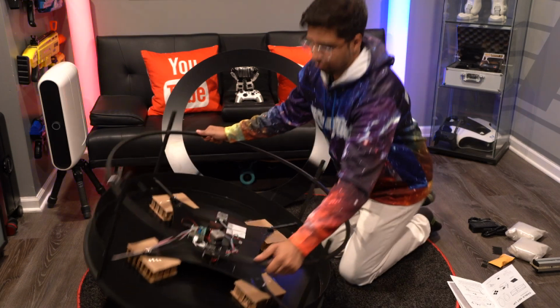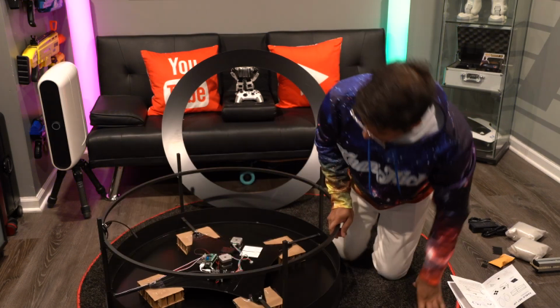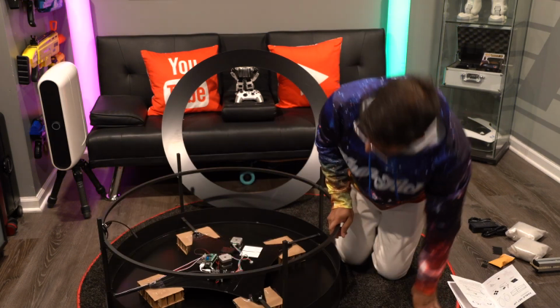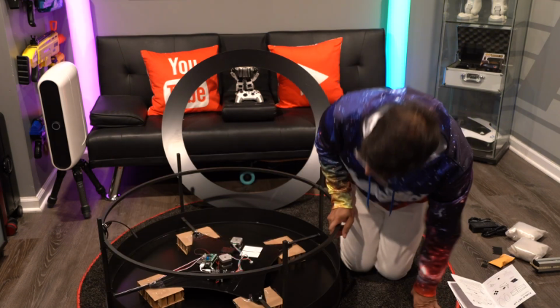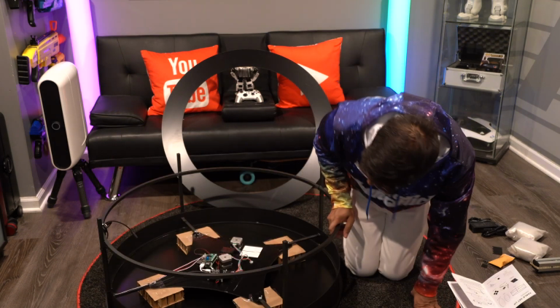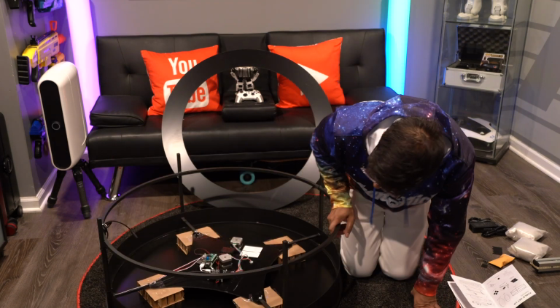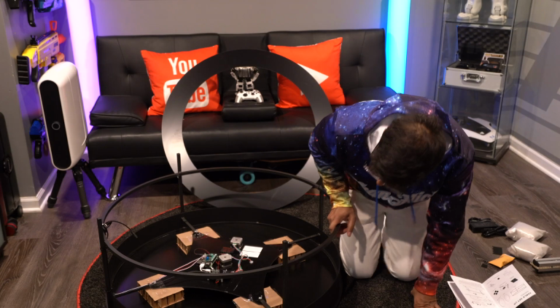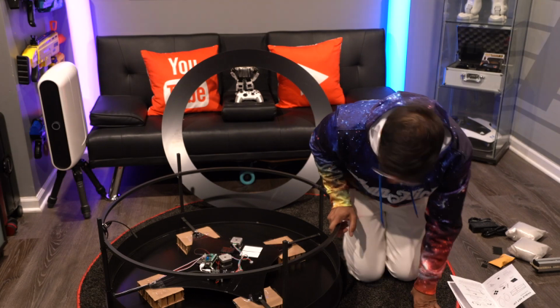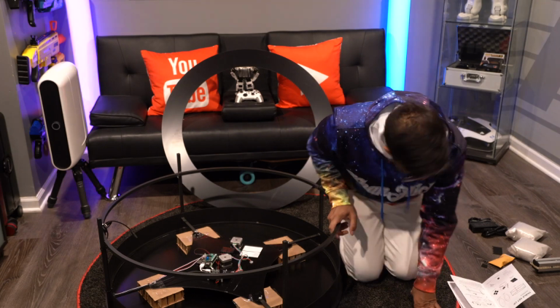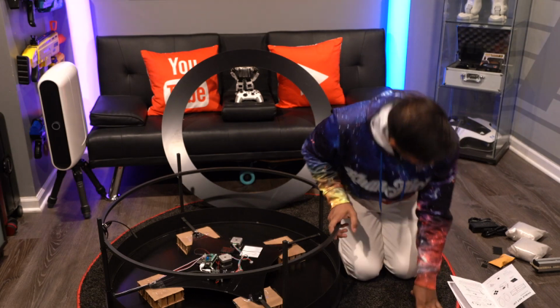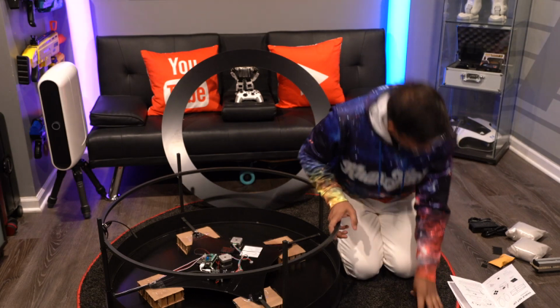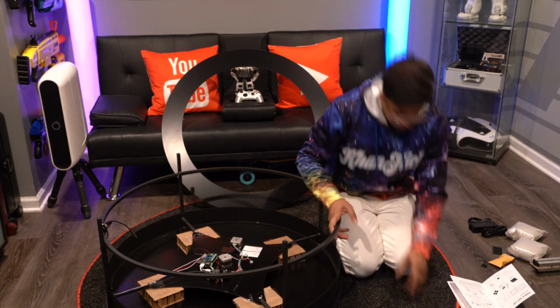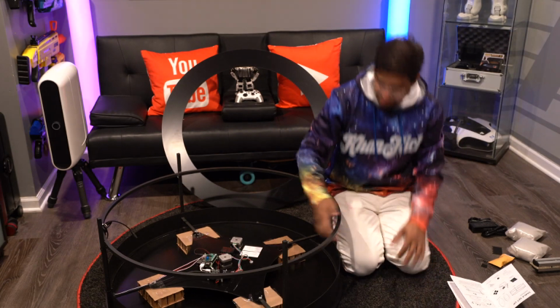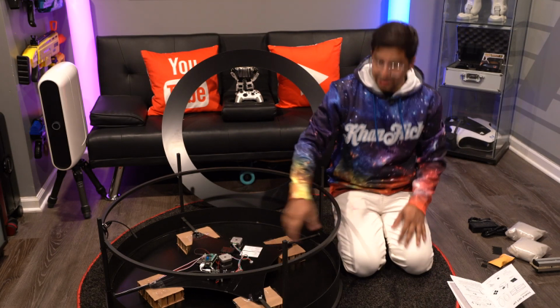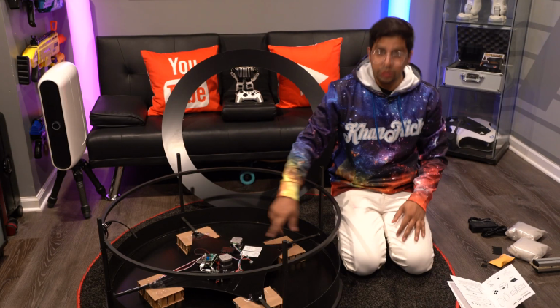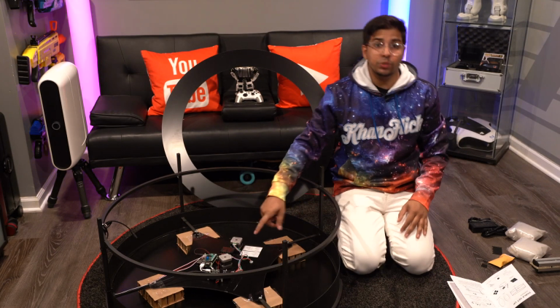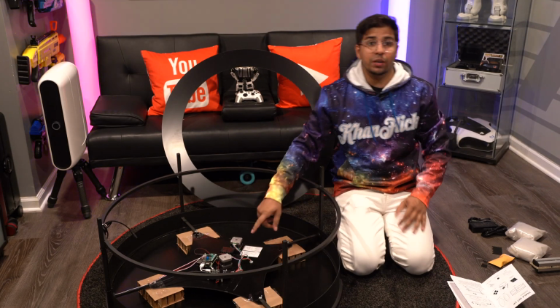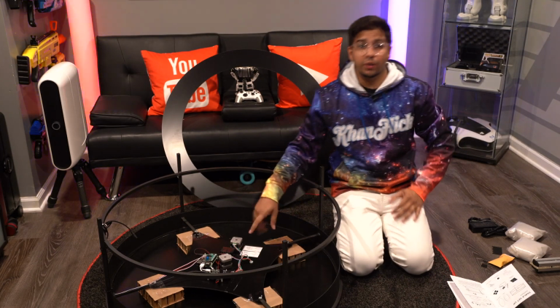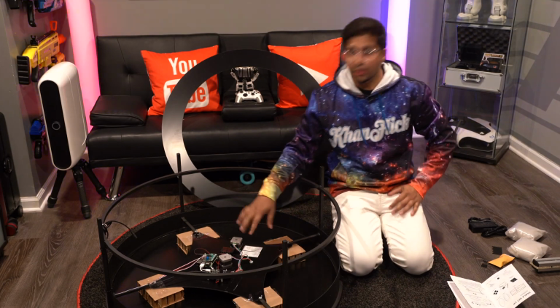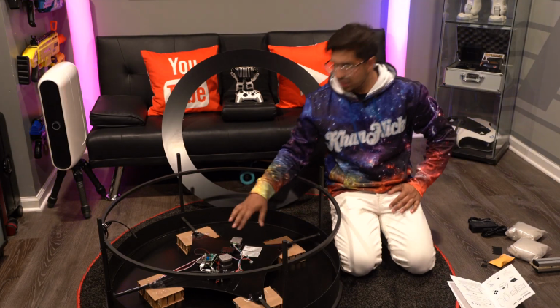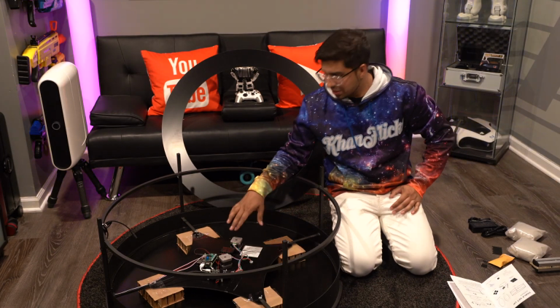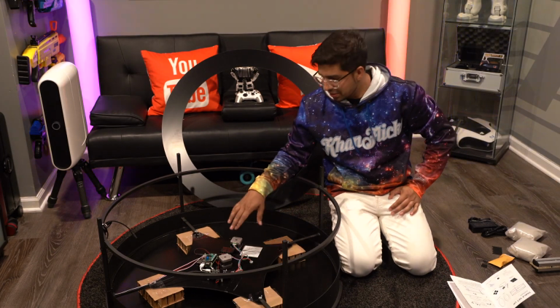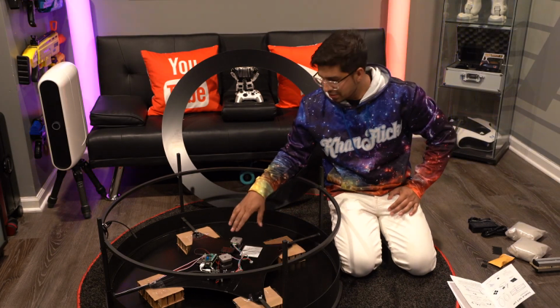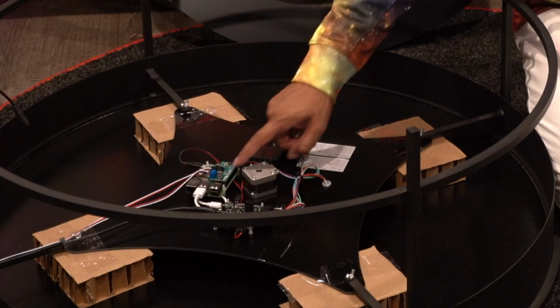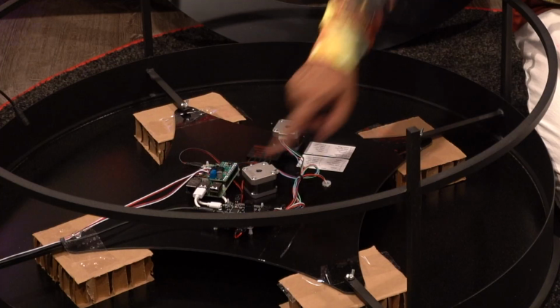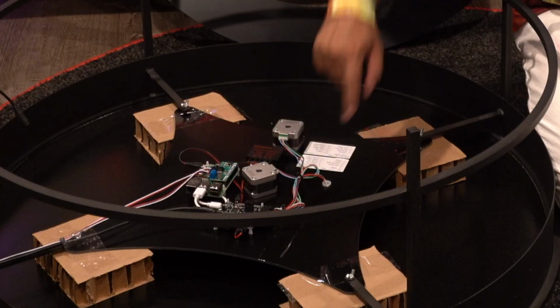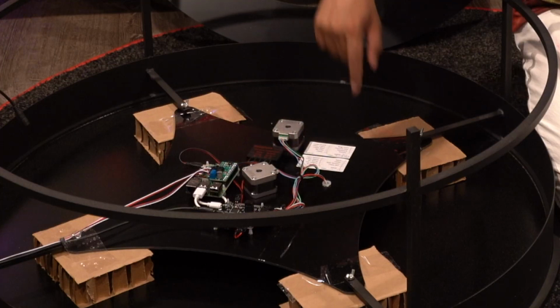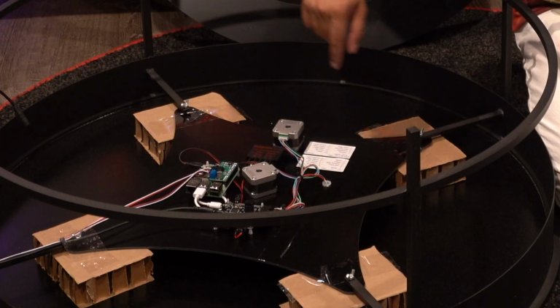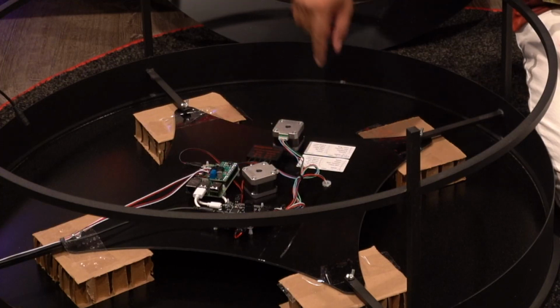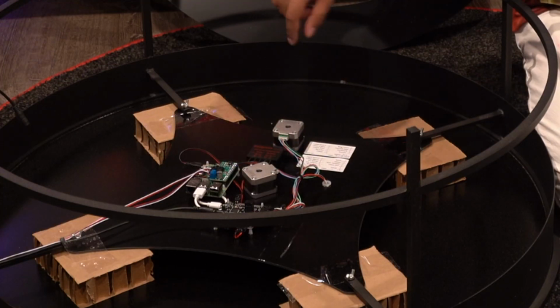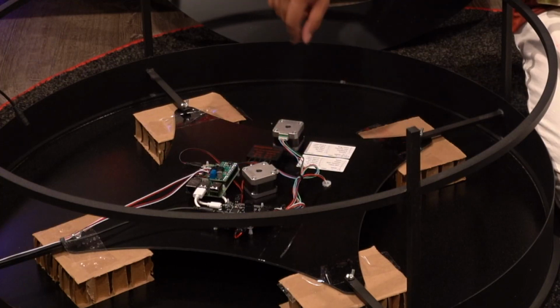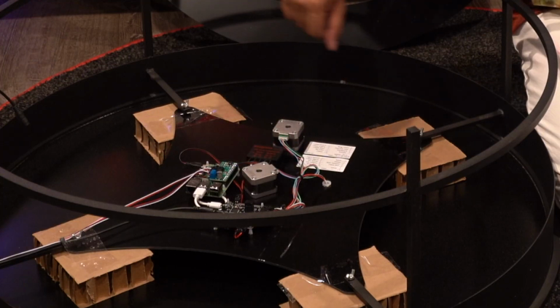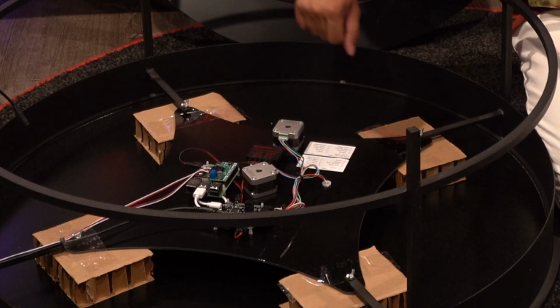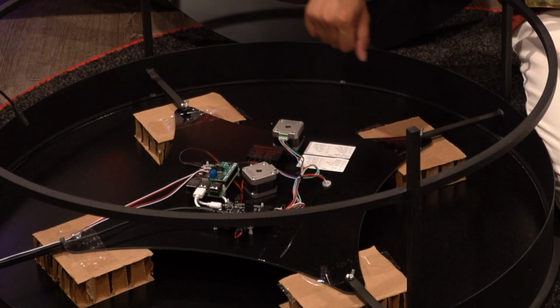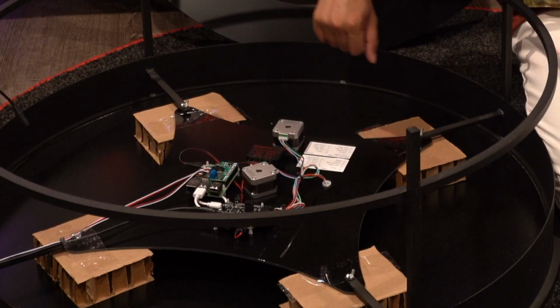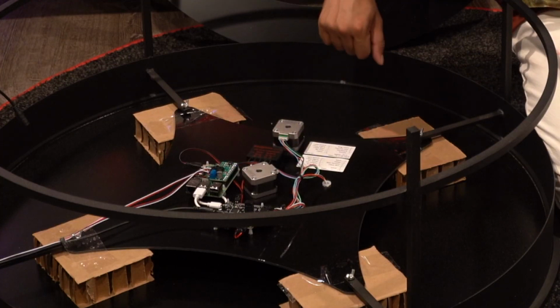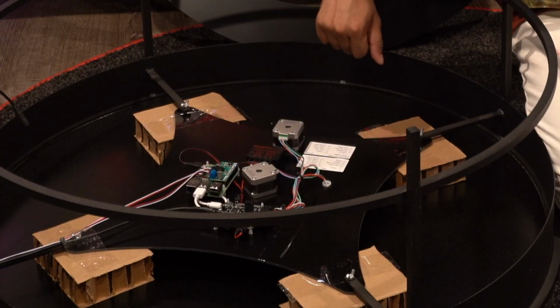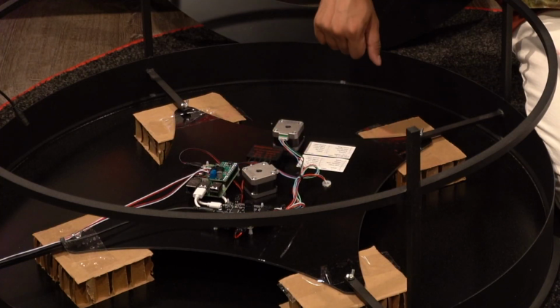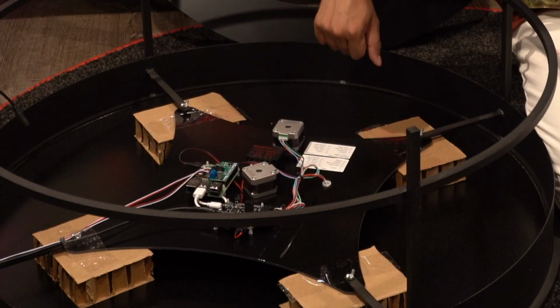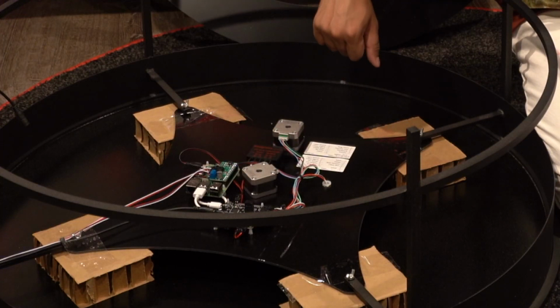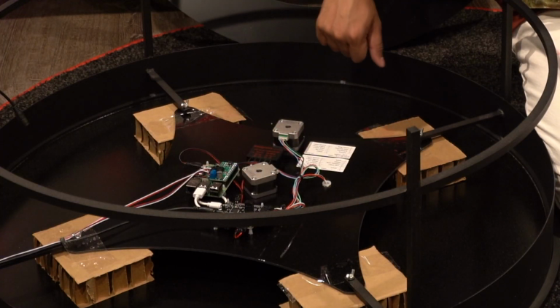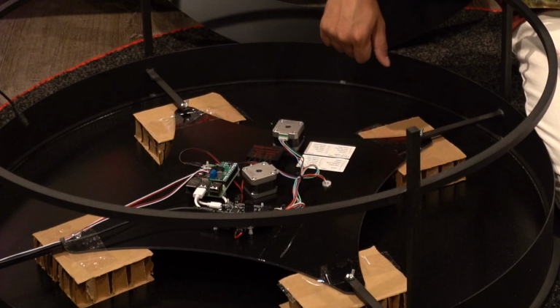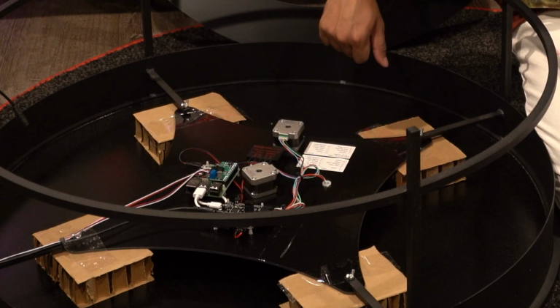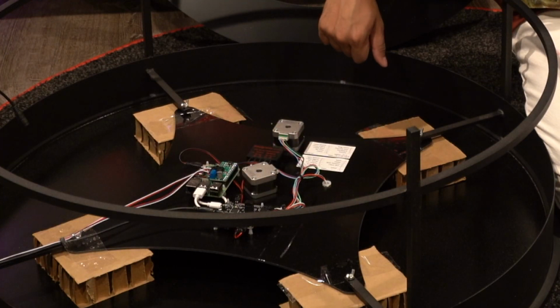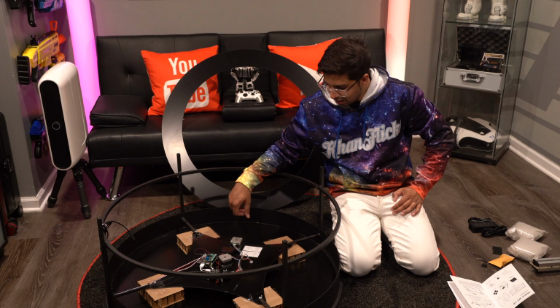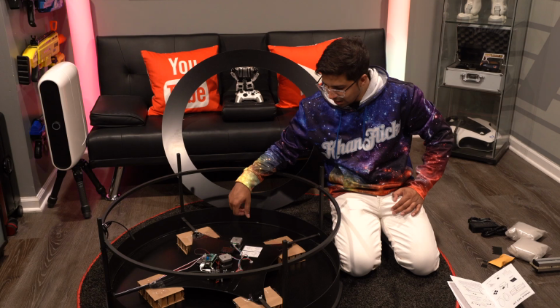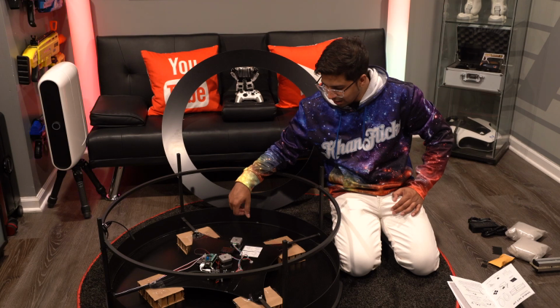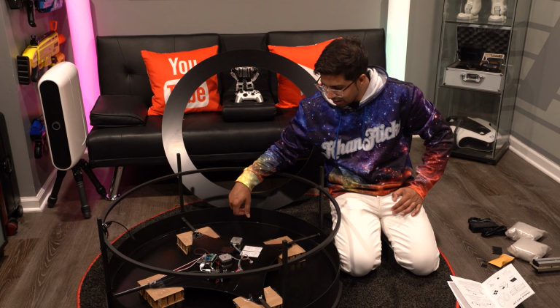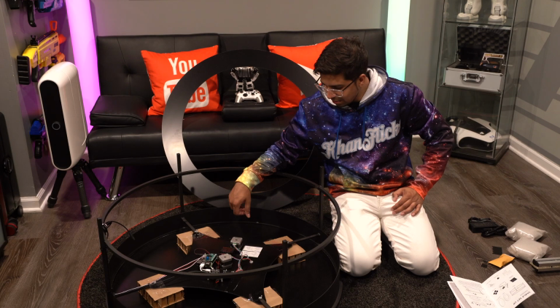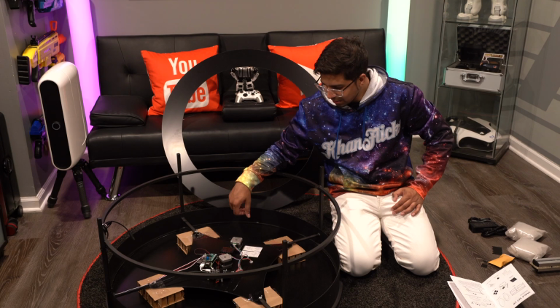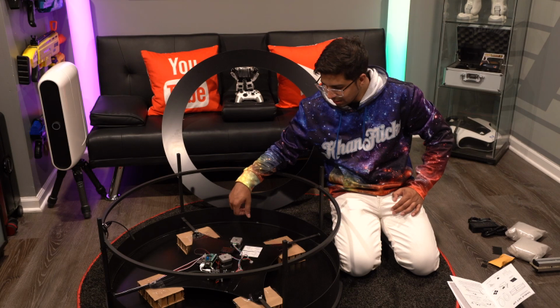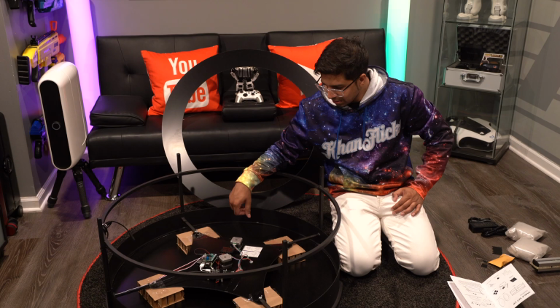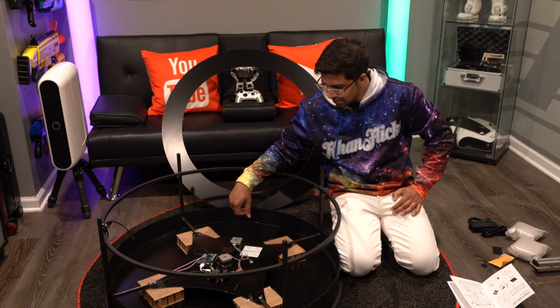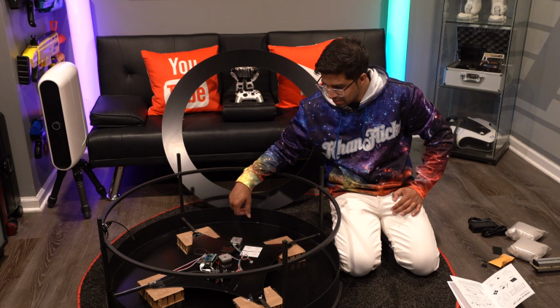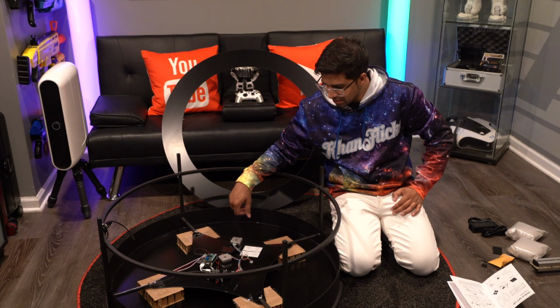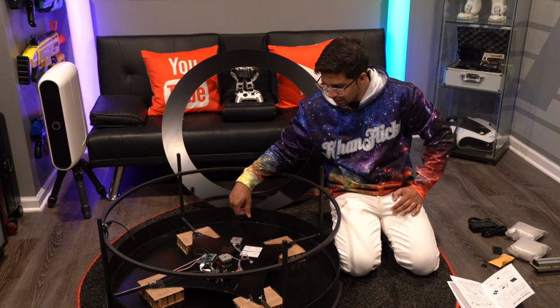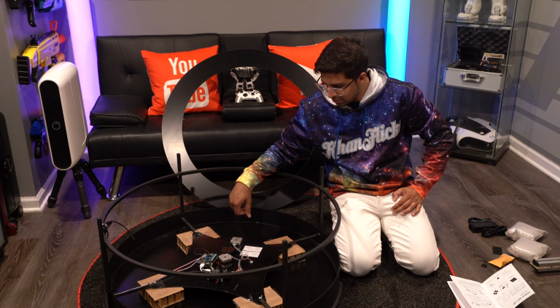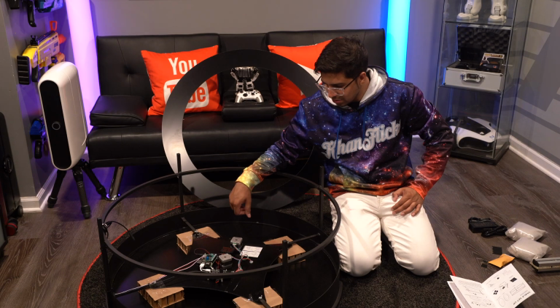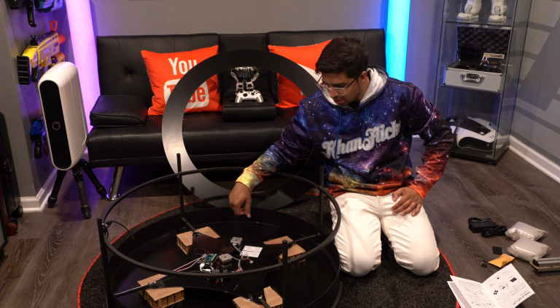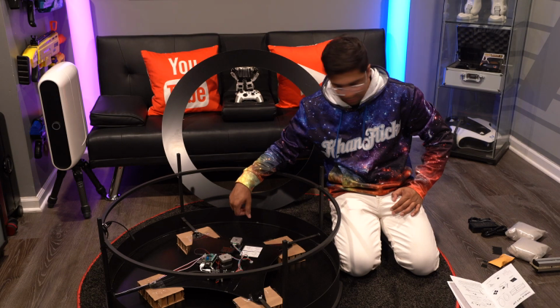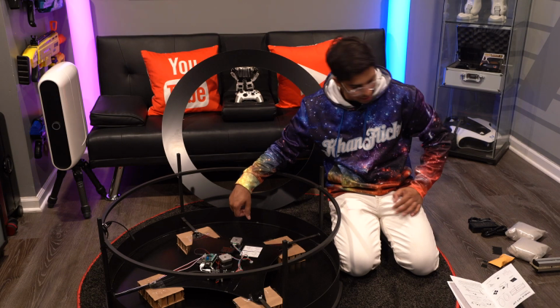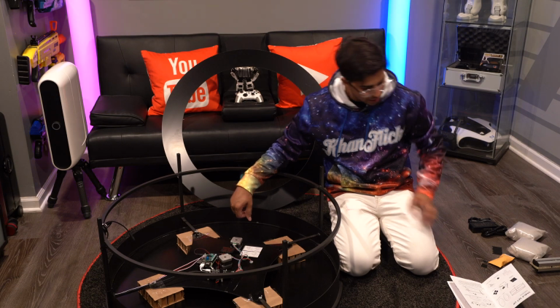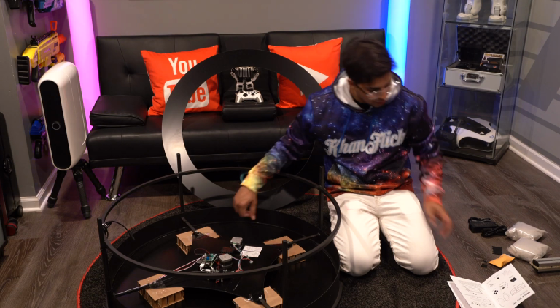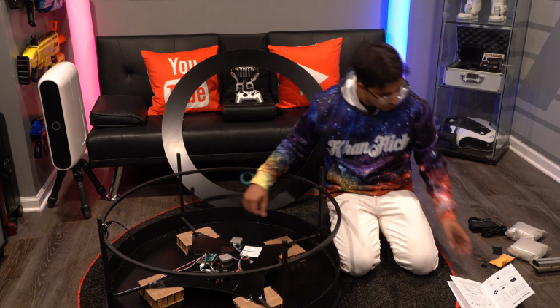So this here is actually what's underneath it — some kind of Arduino, I'm not exactly sure. I'm kind of curious to see how this all plays out.